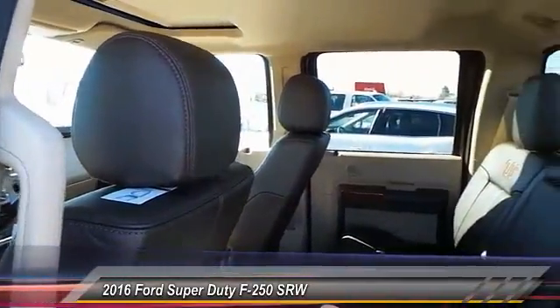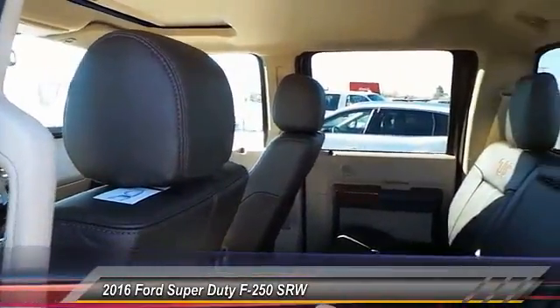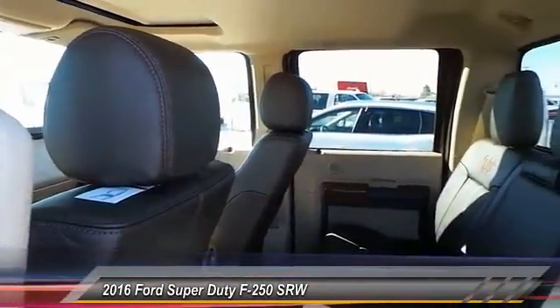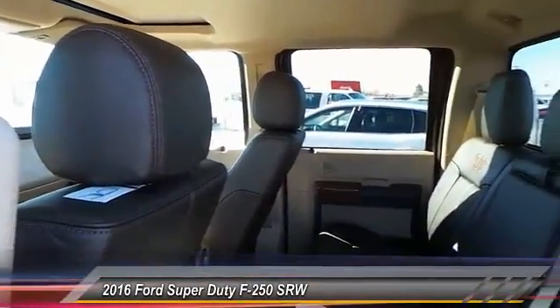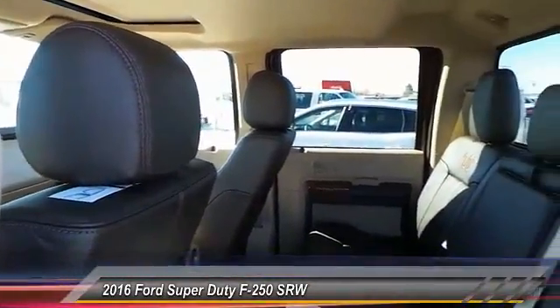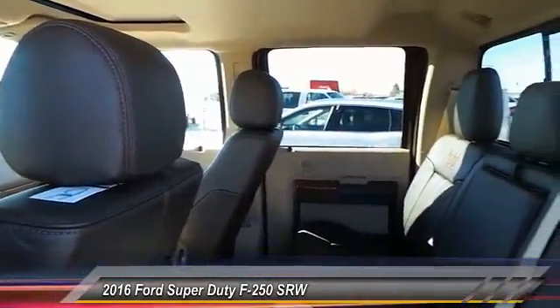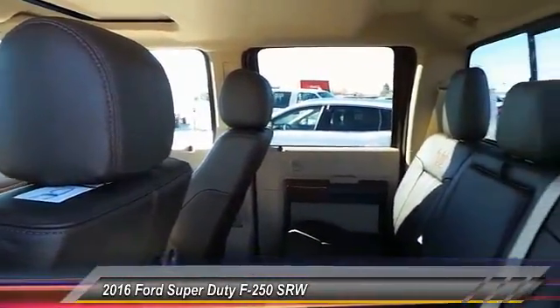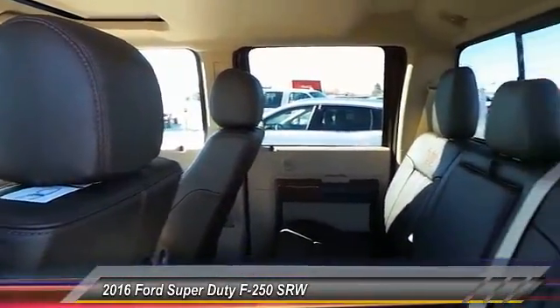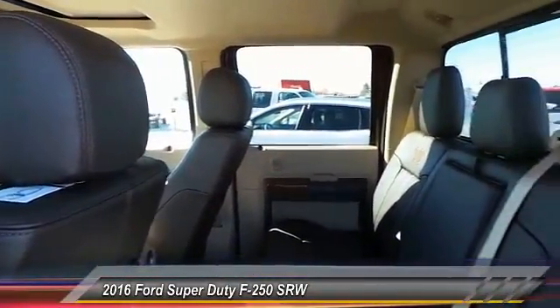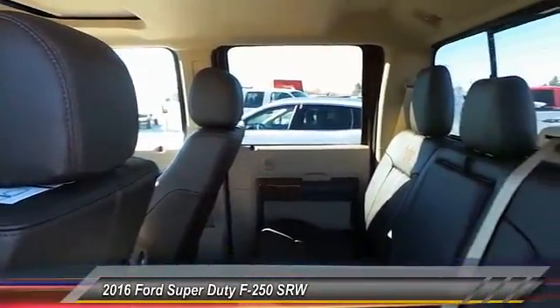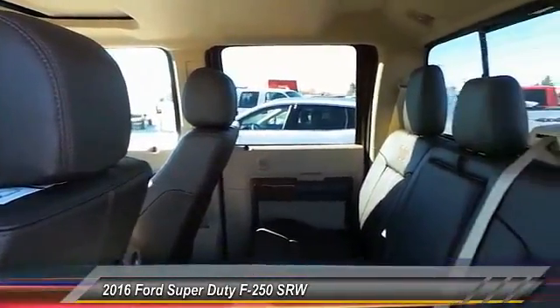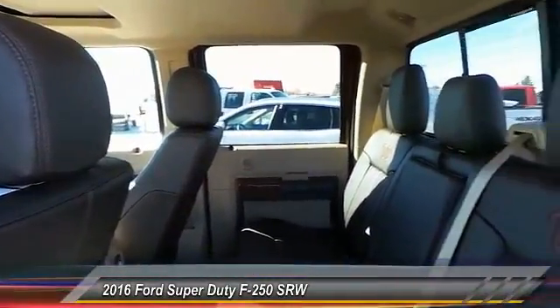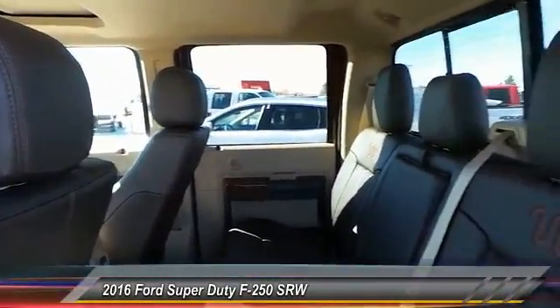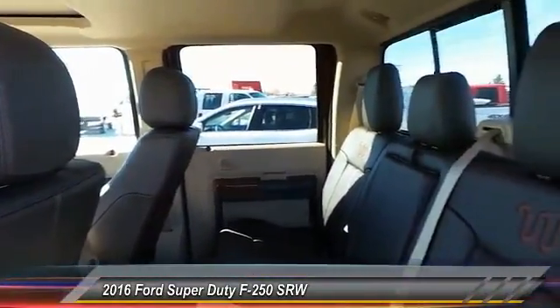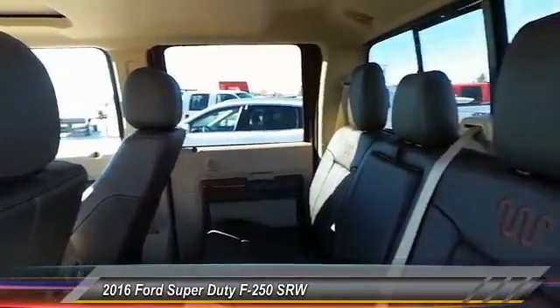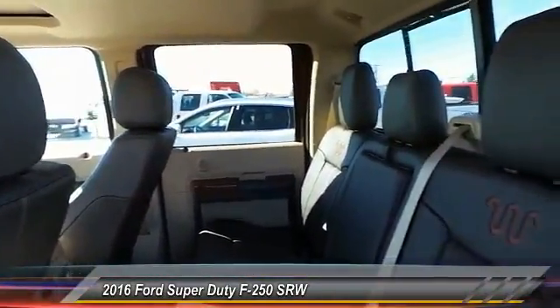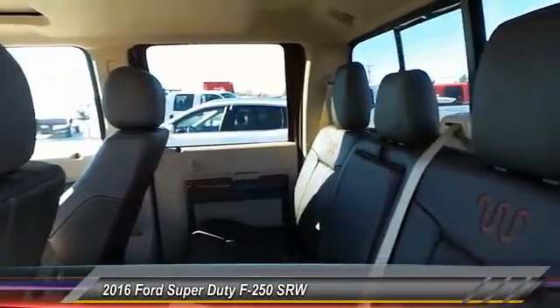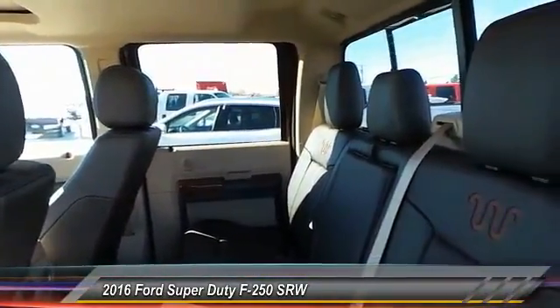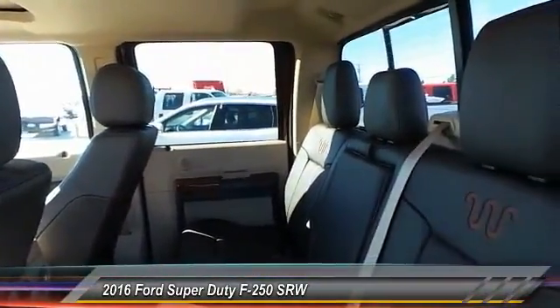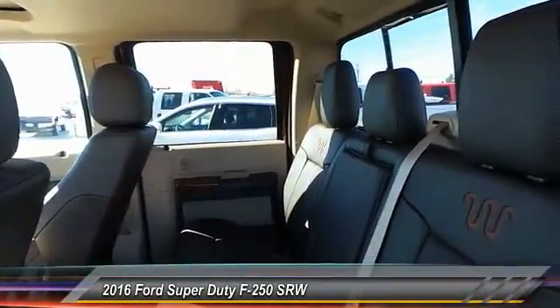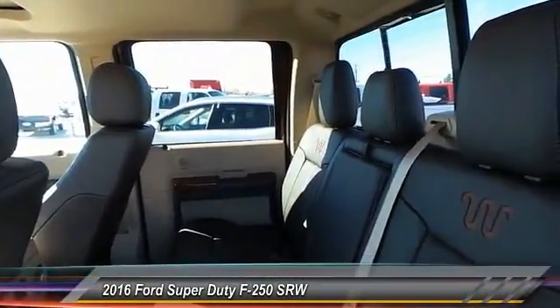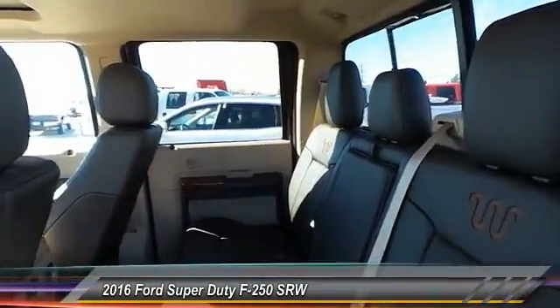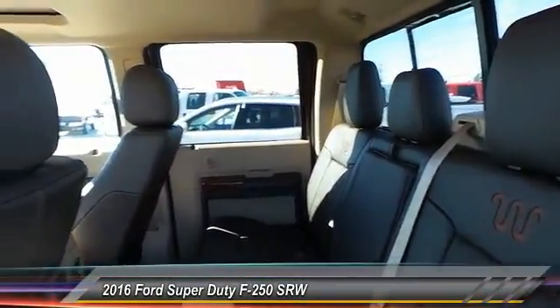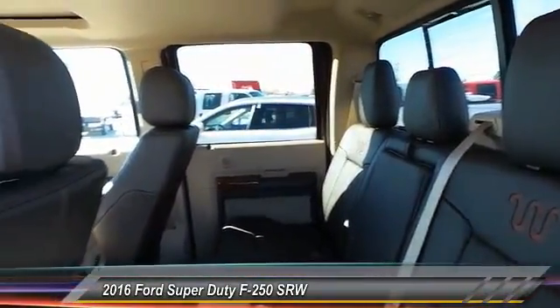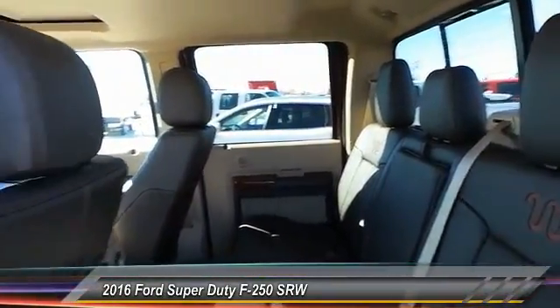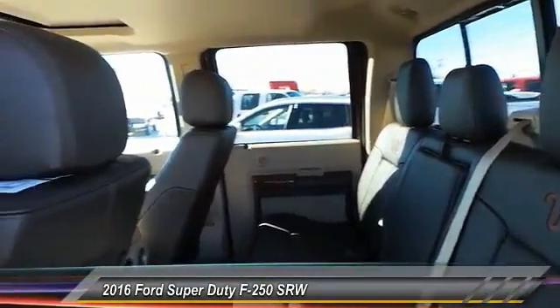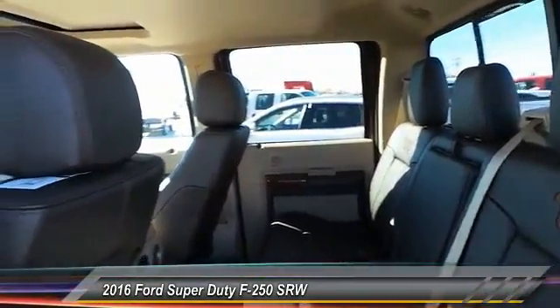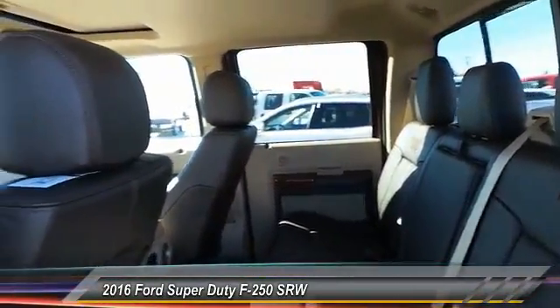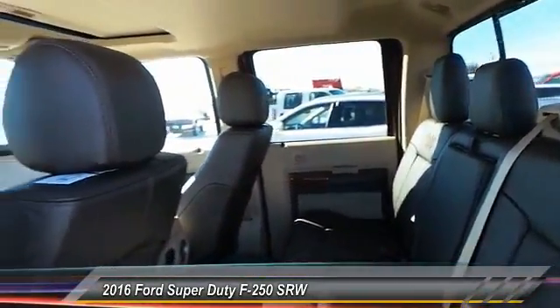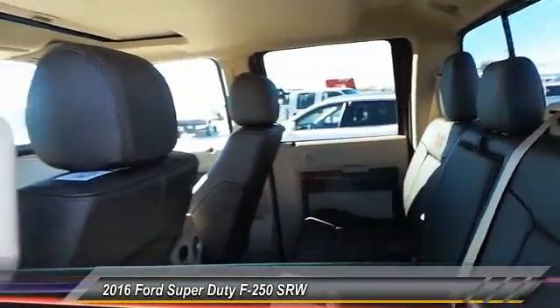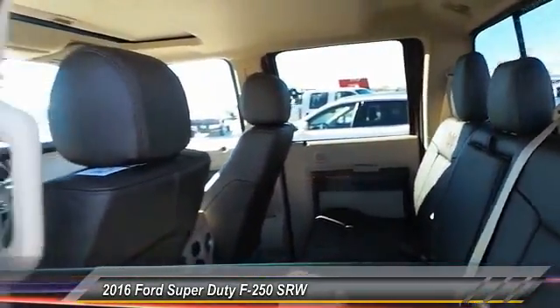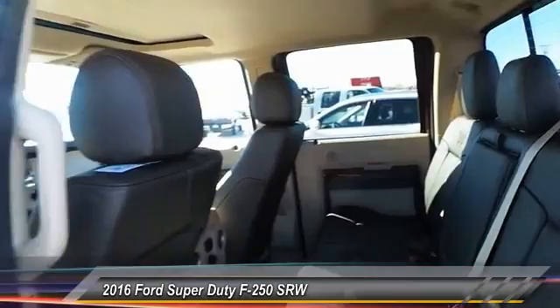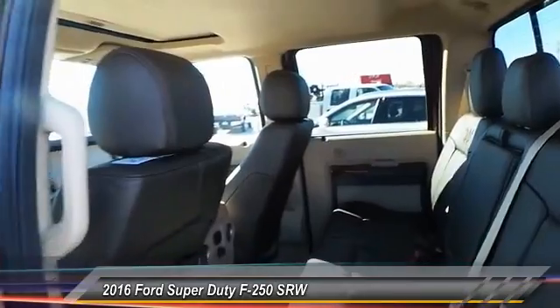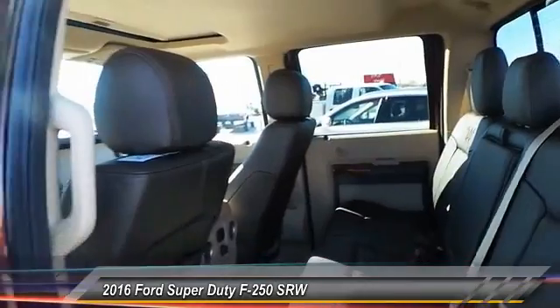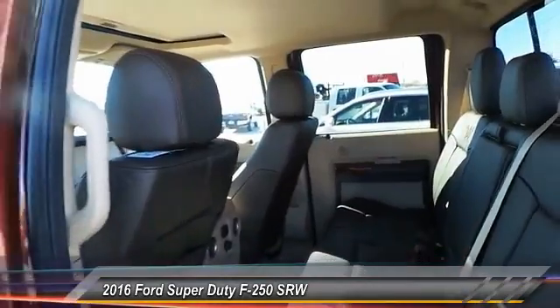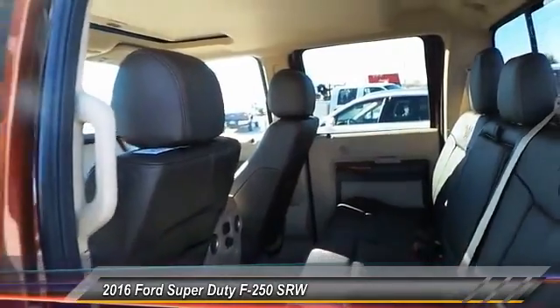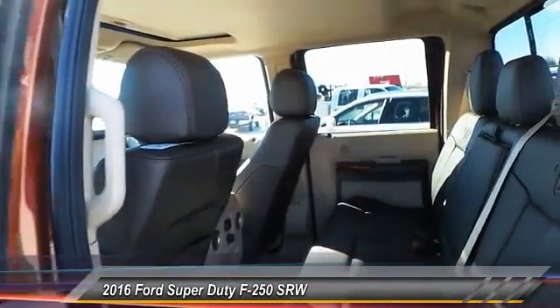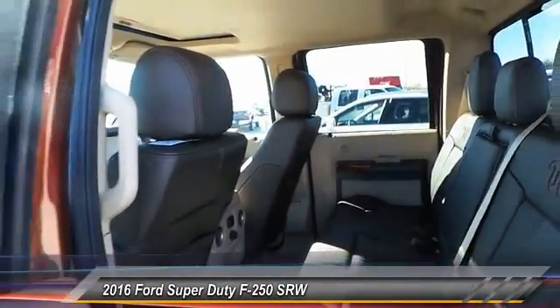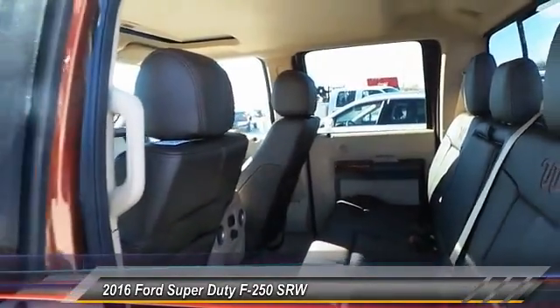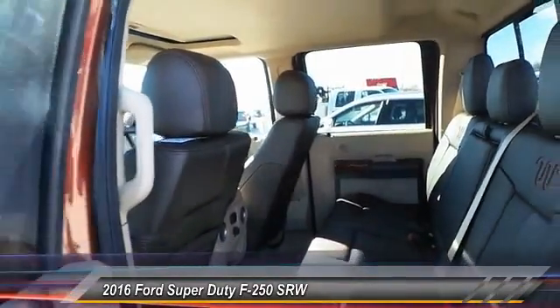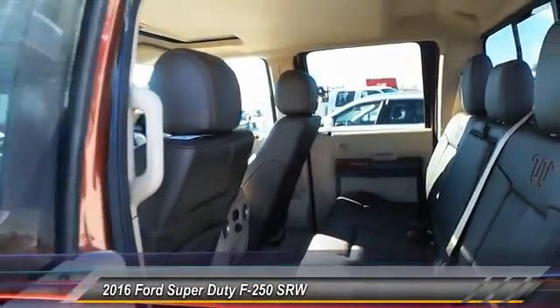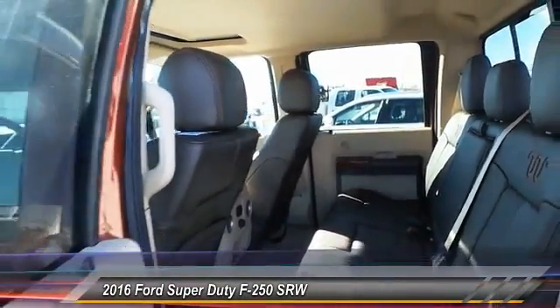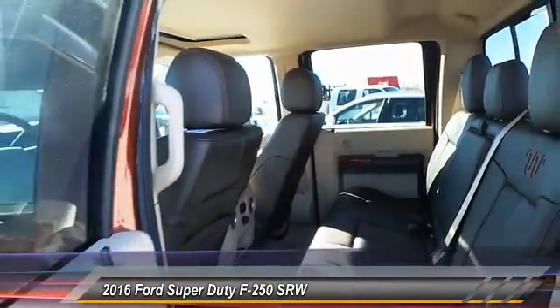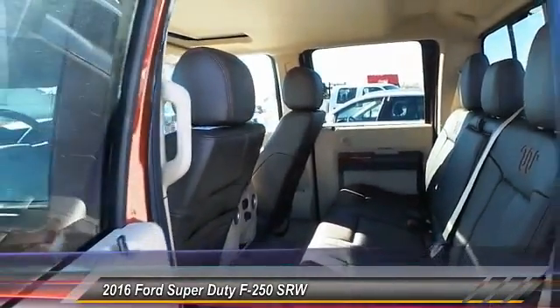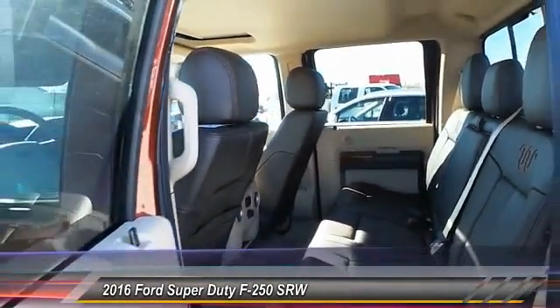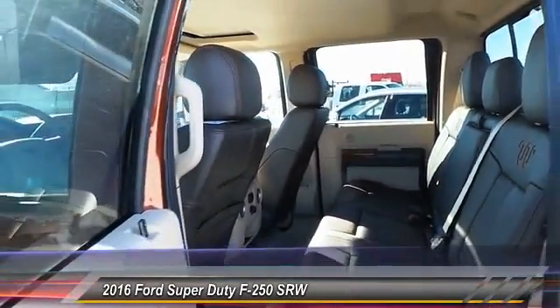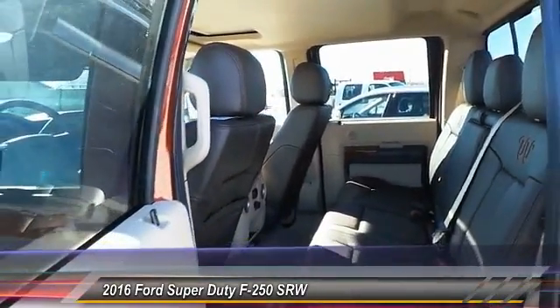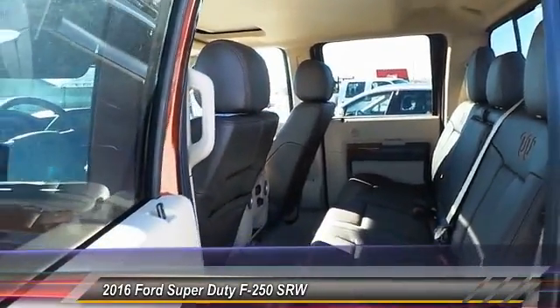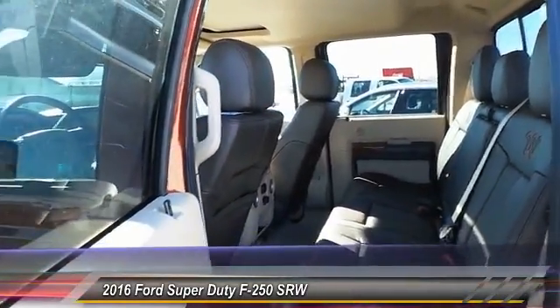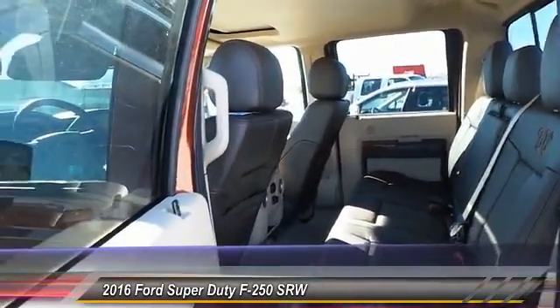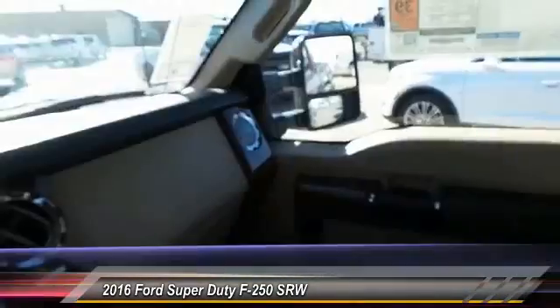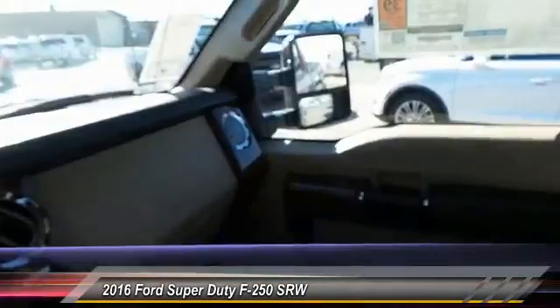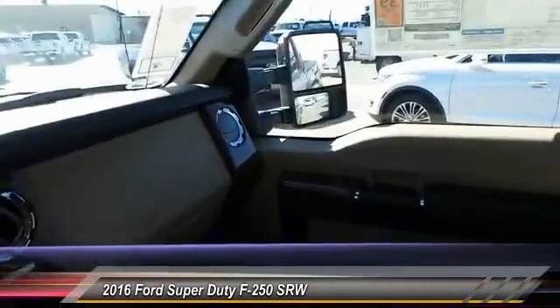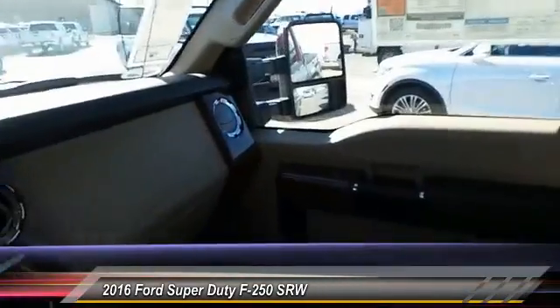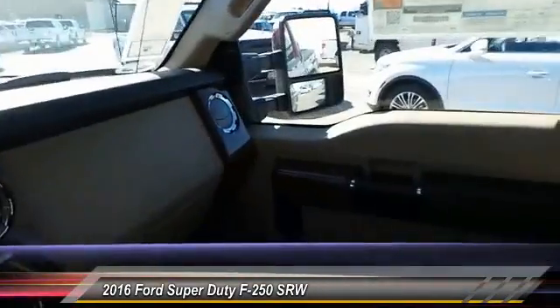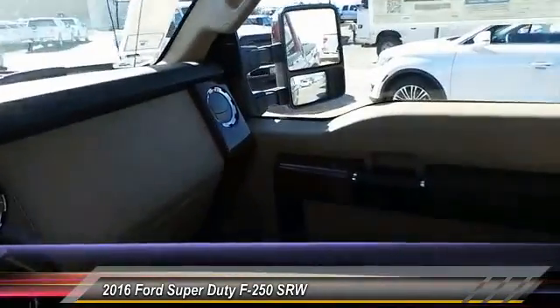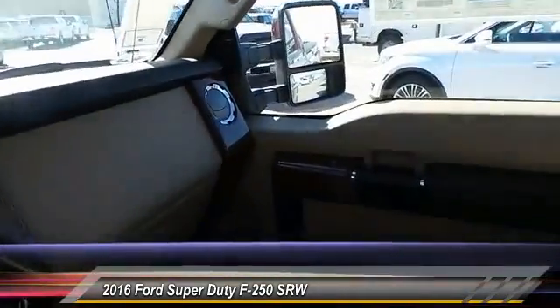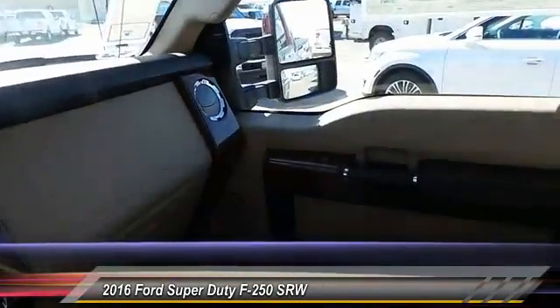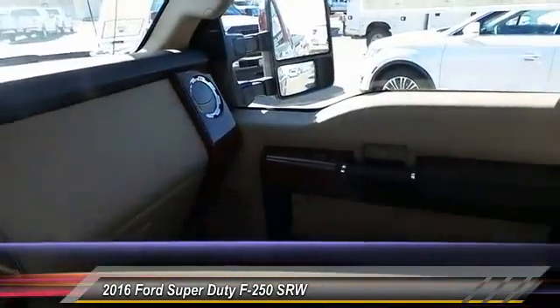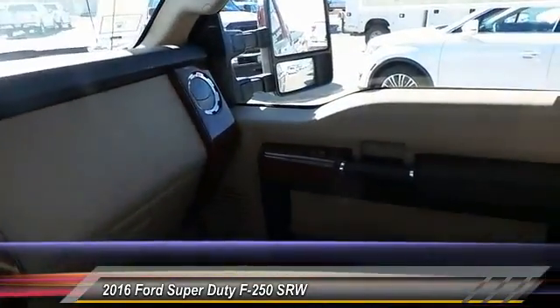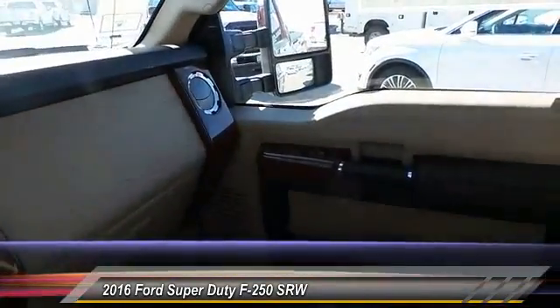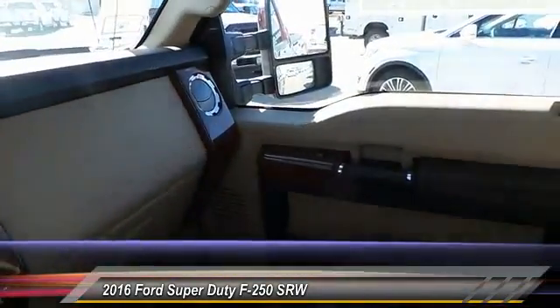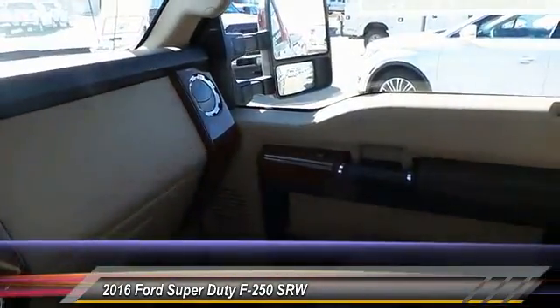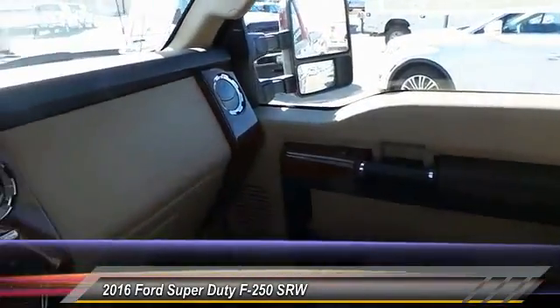Security system, fog lamps, dual zone climate control, dual front airbags, tilt steering wheel.